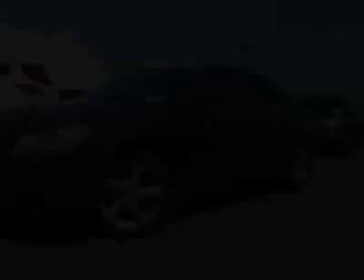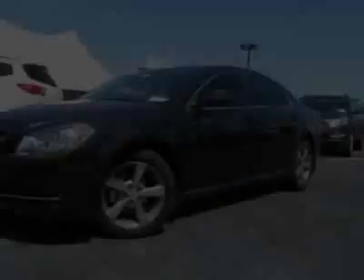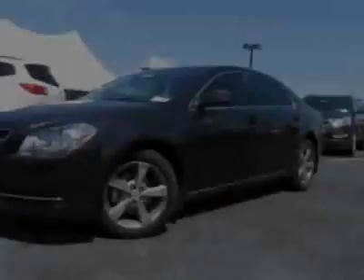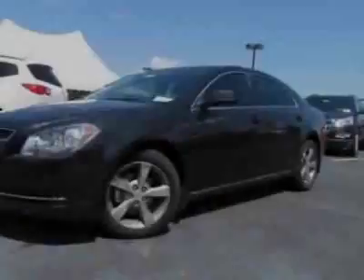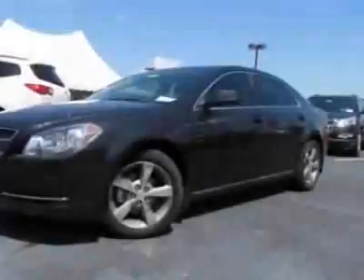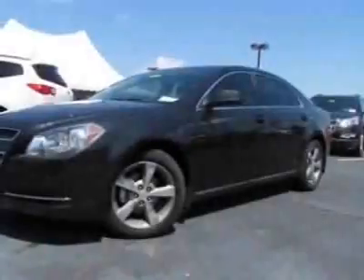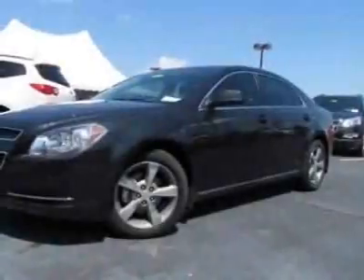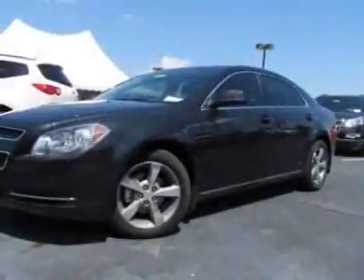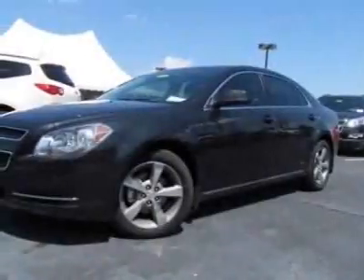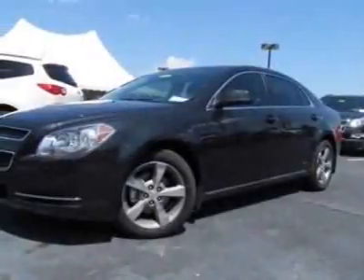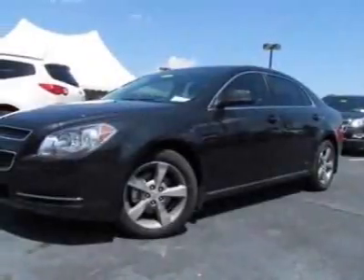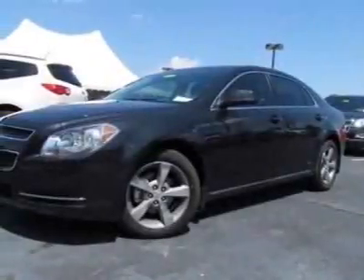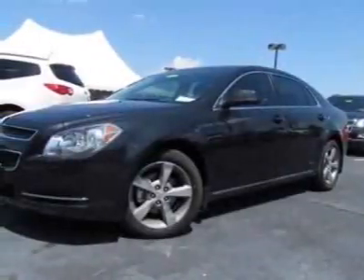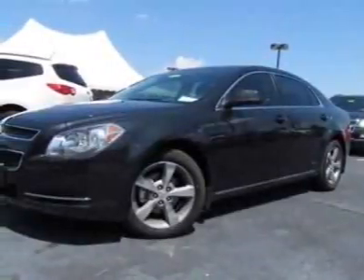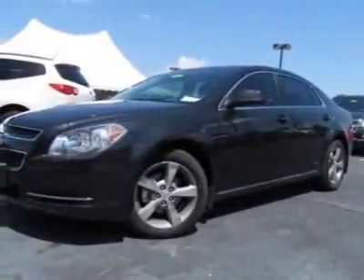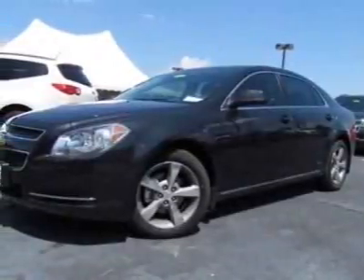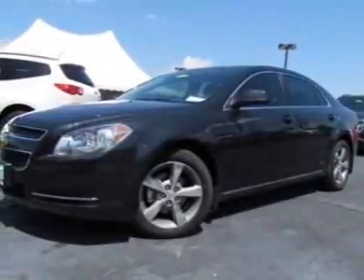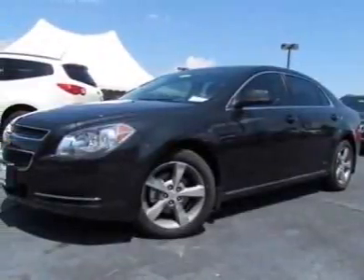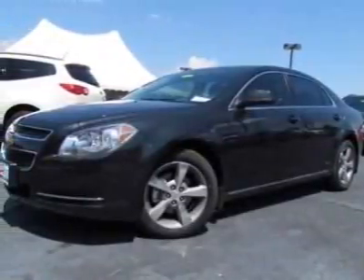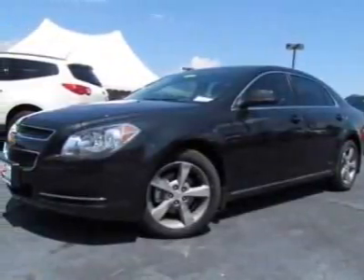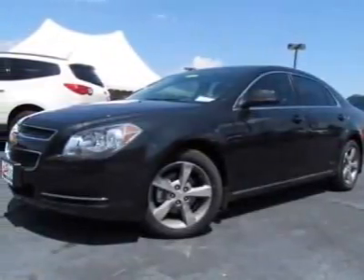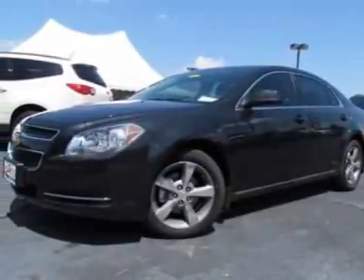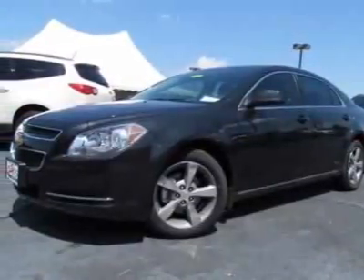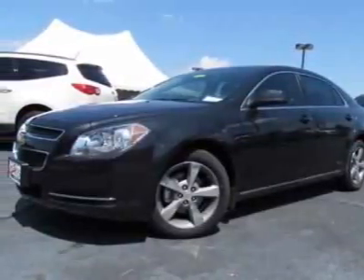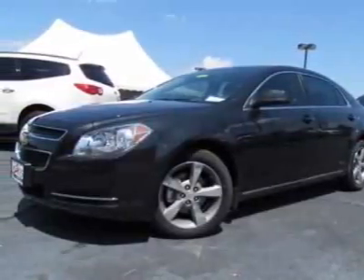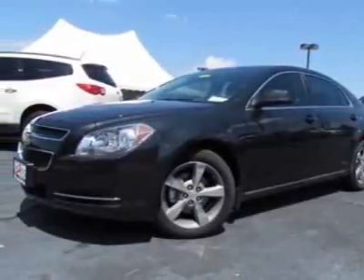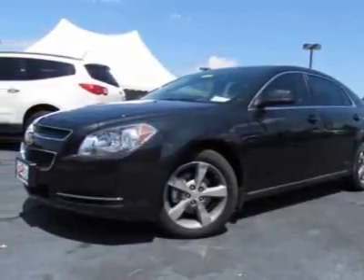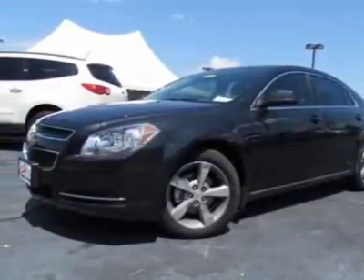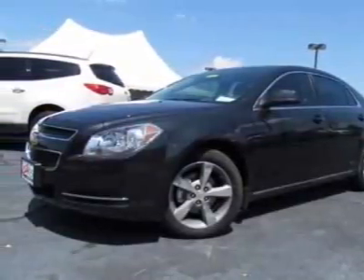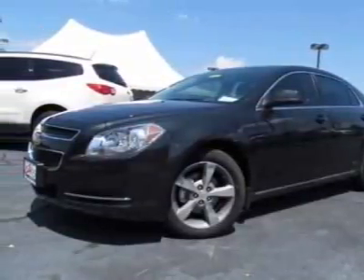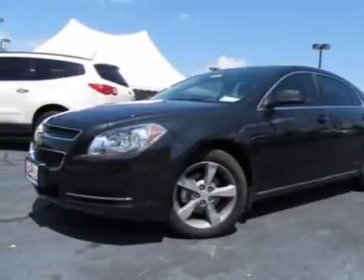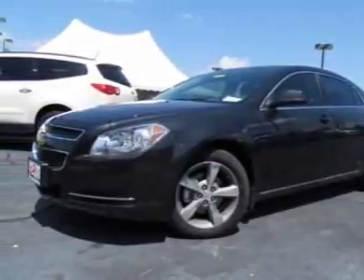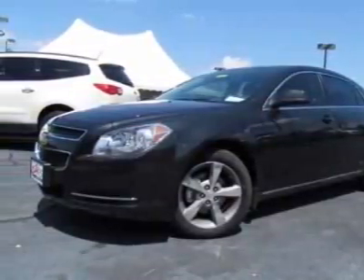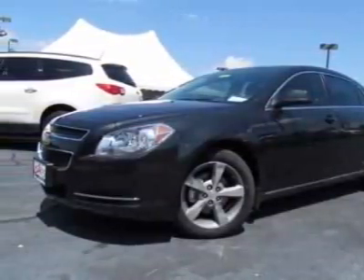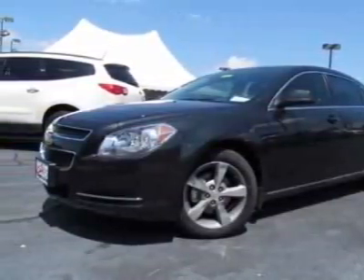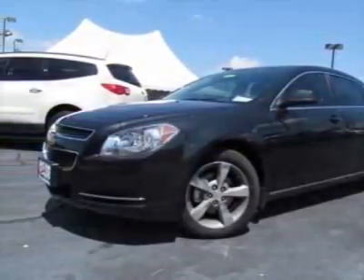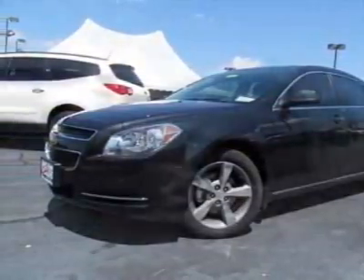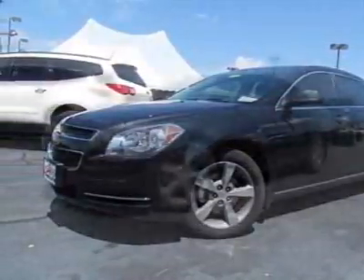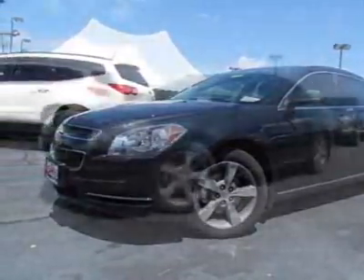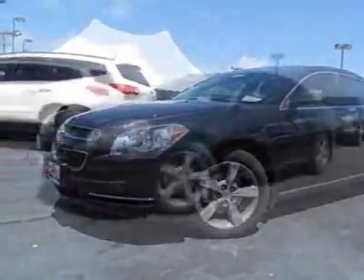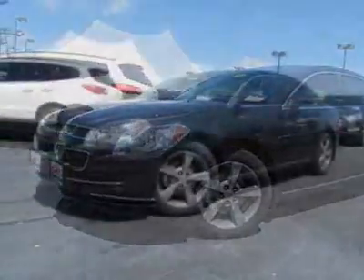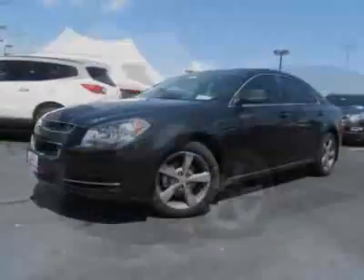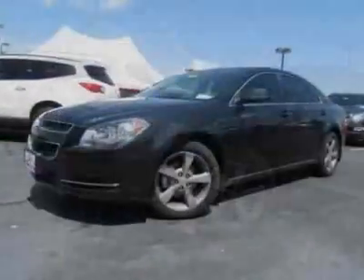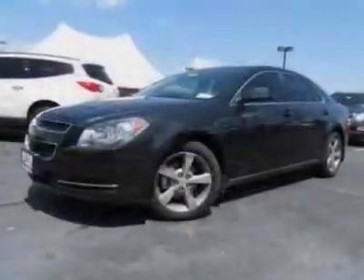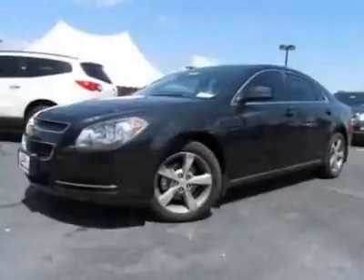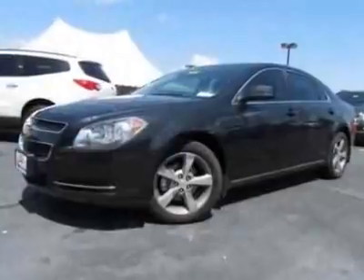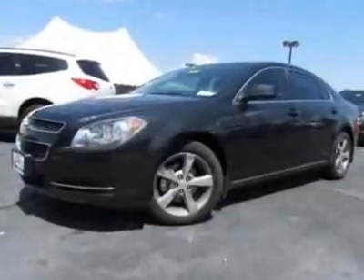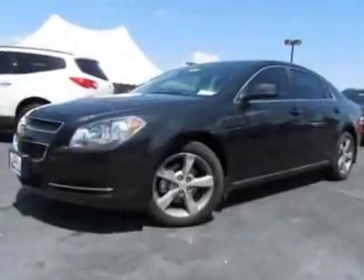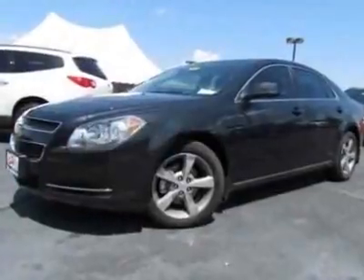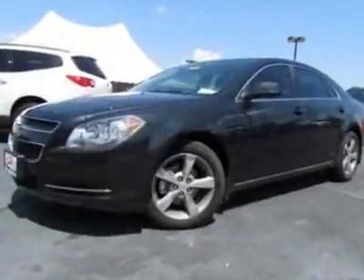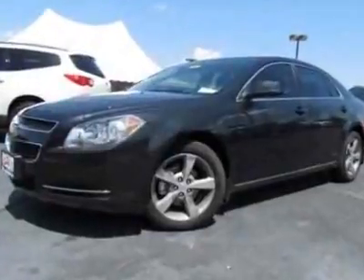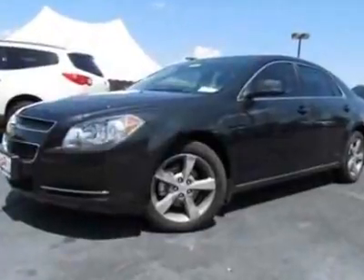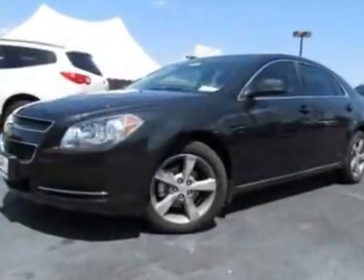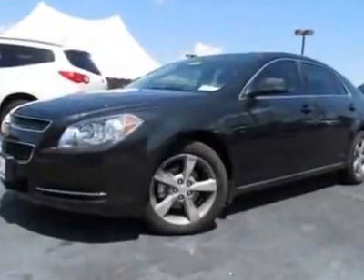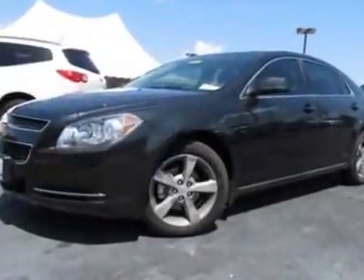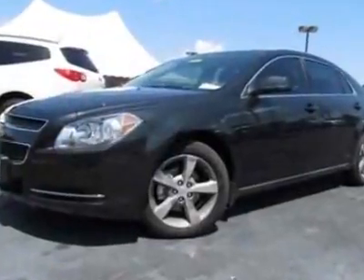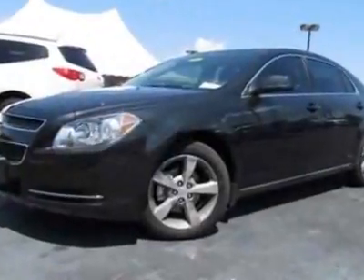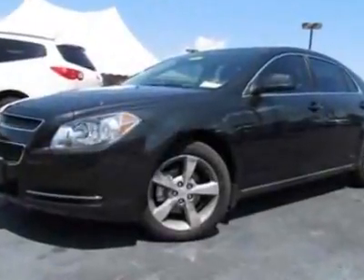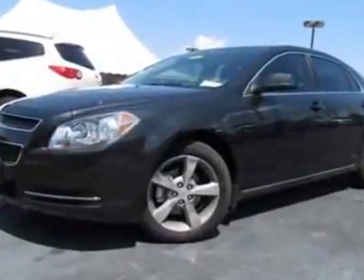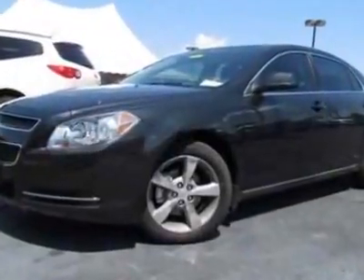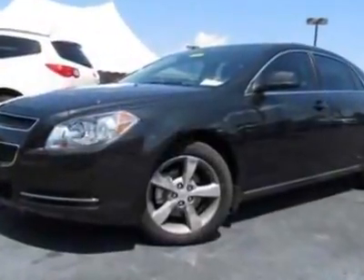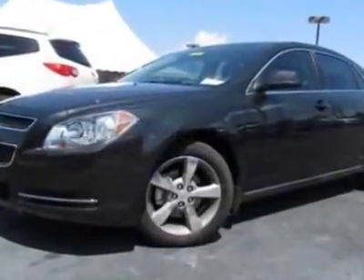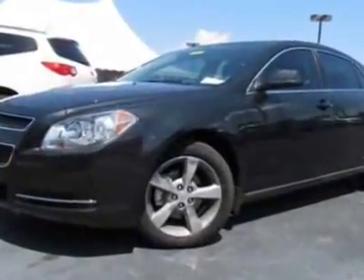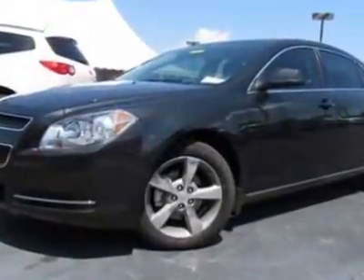Take a look at this new 2011 Chevrolet Malibu. For your protection, this vehicle has a full factory warranty.